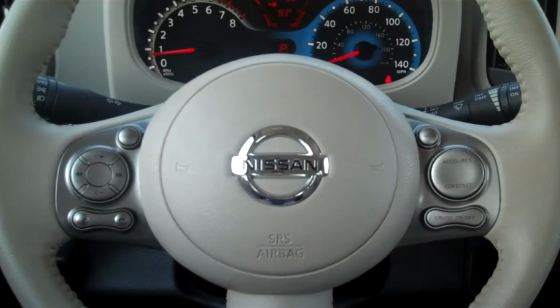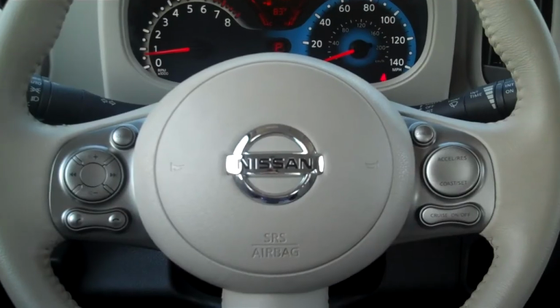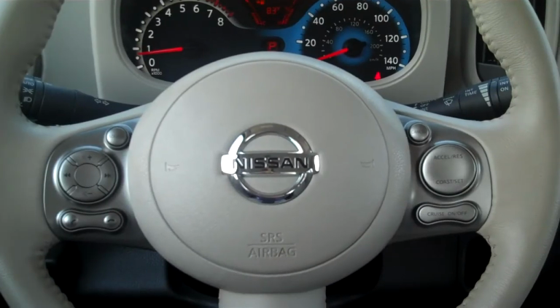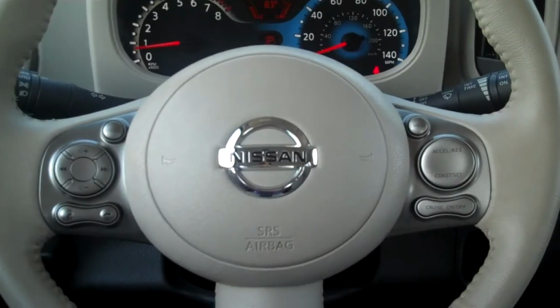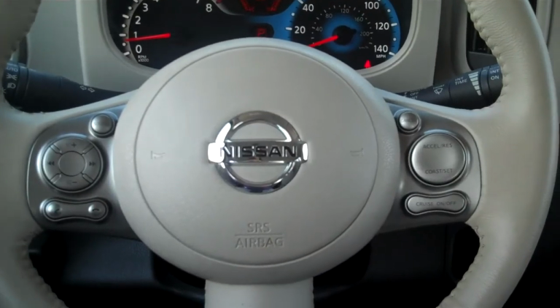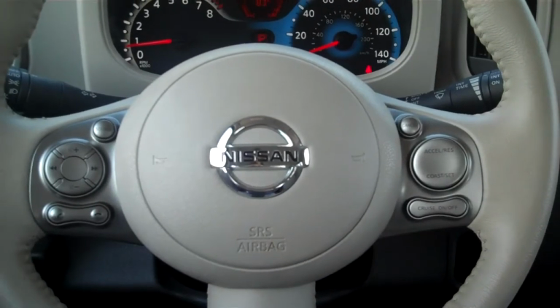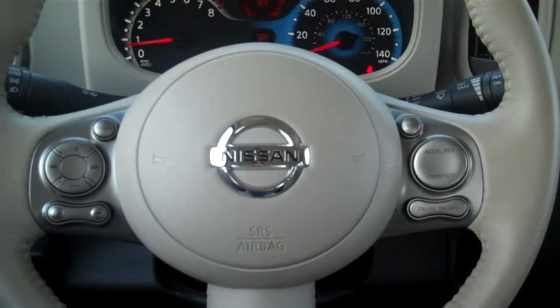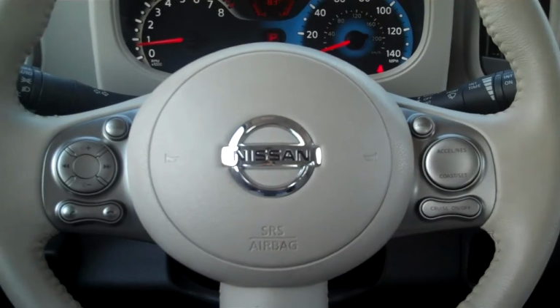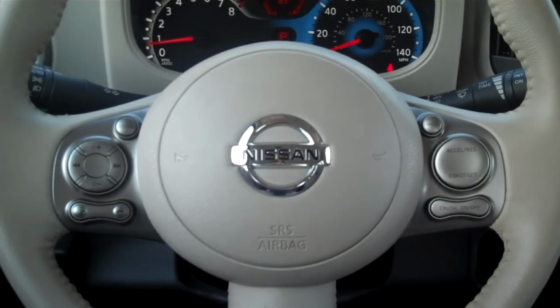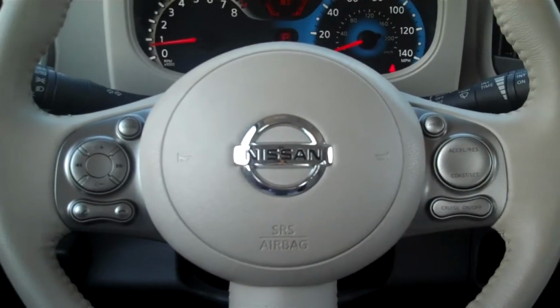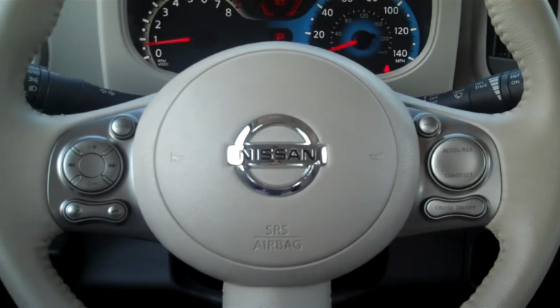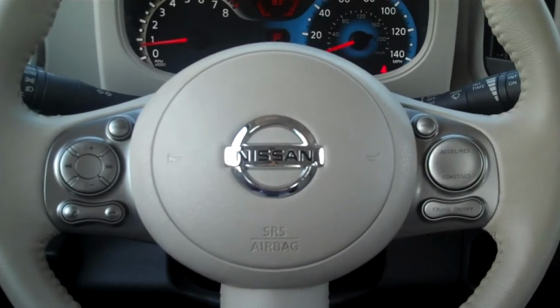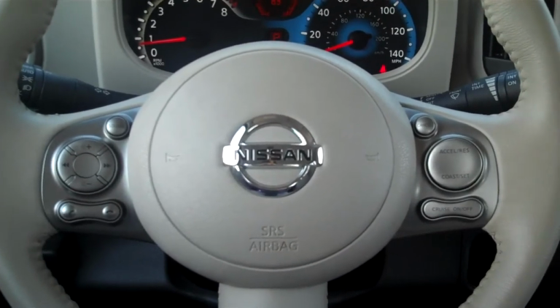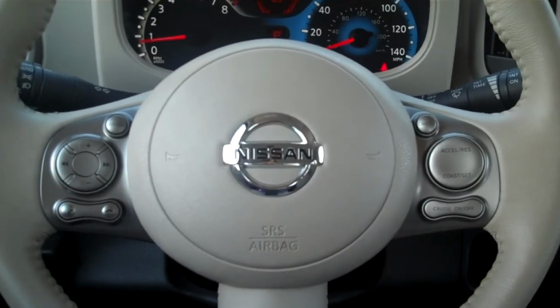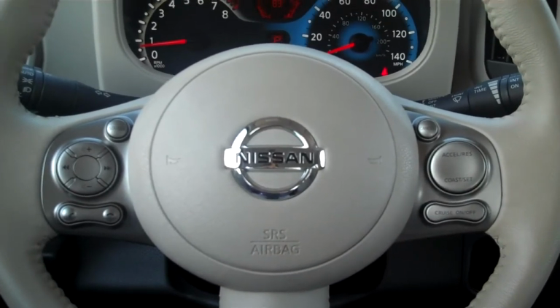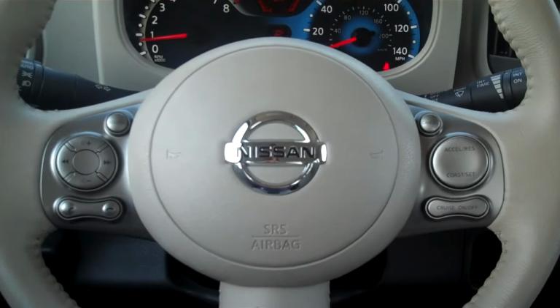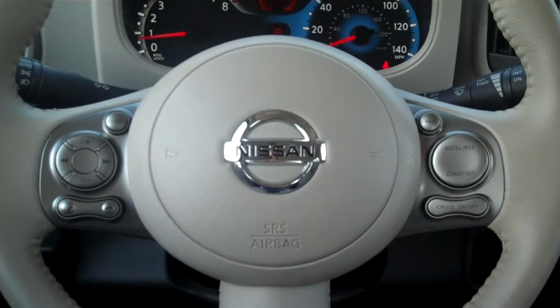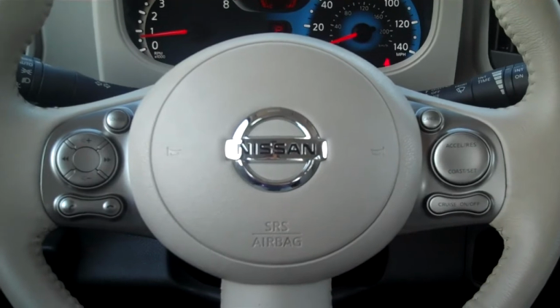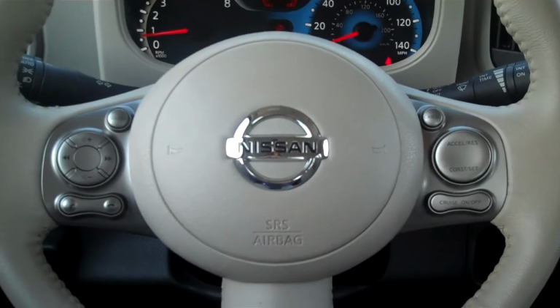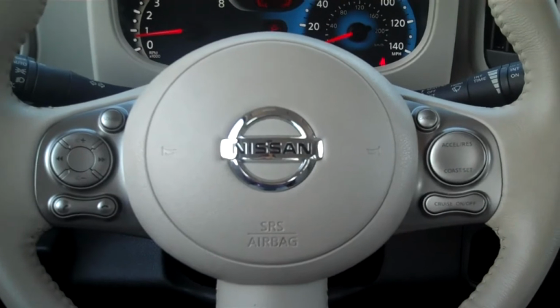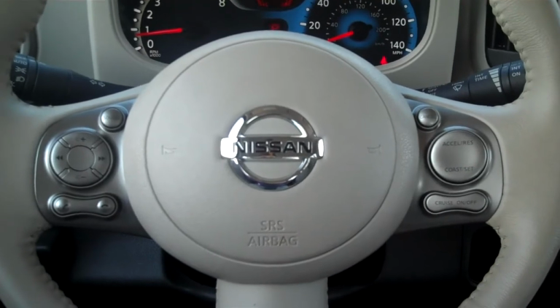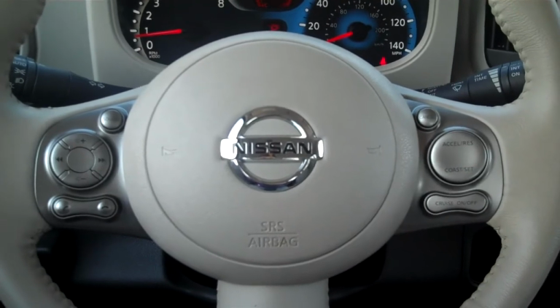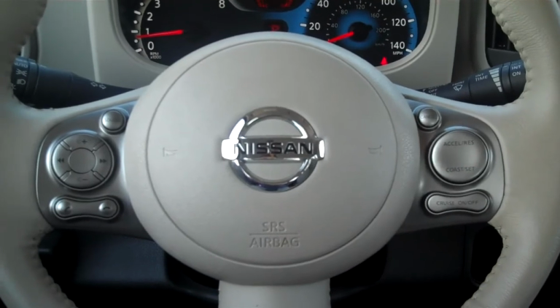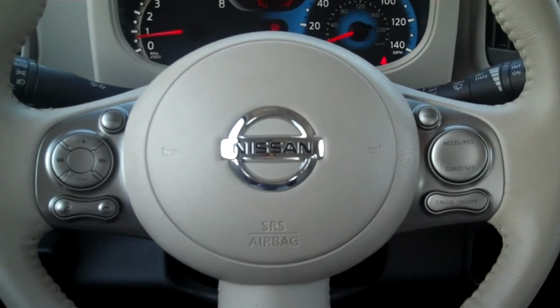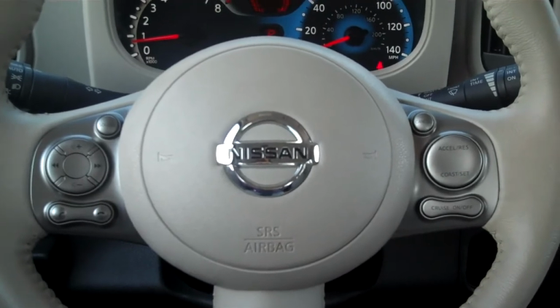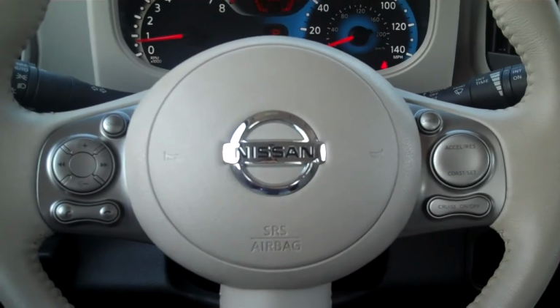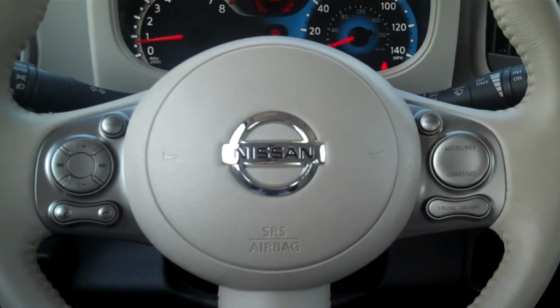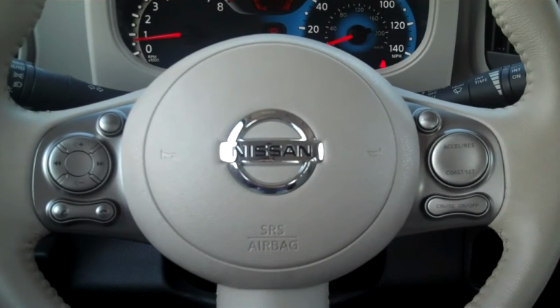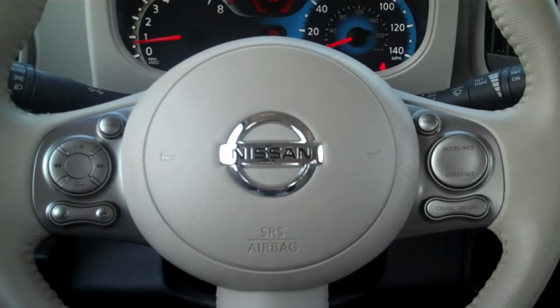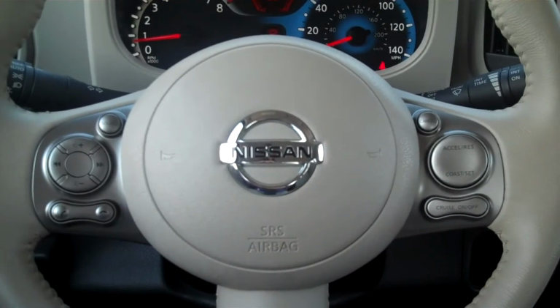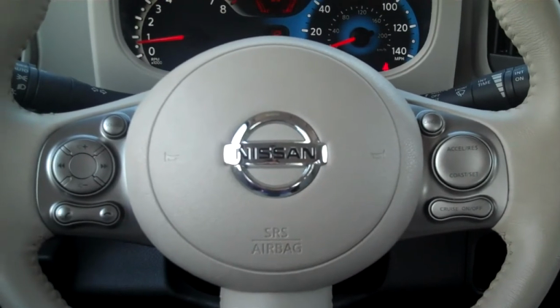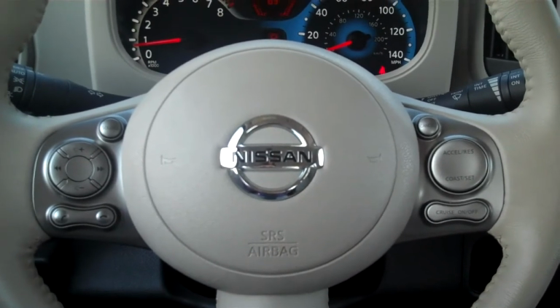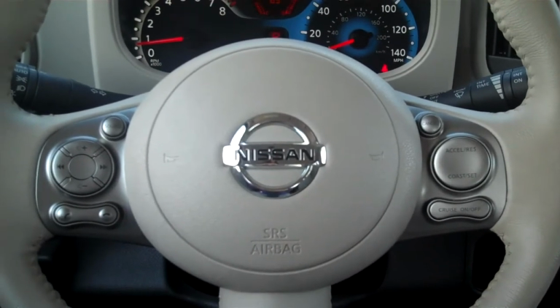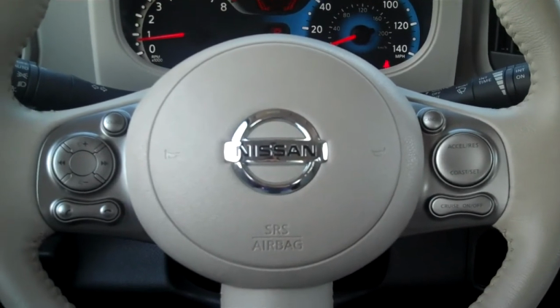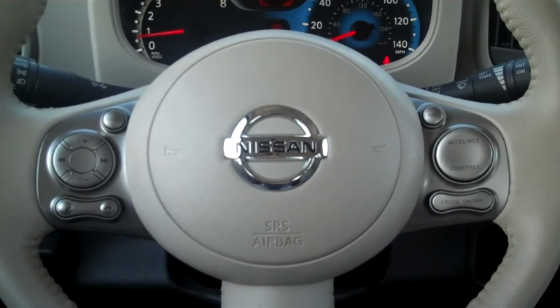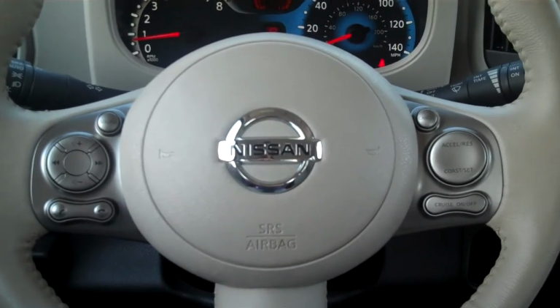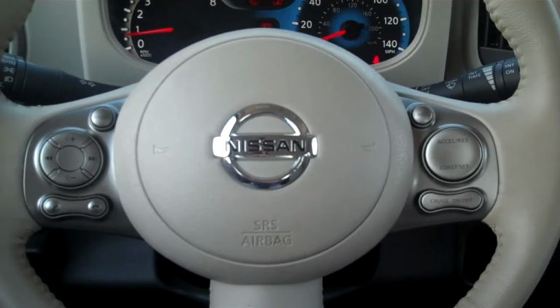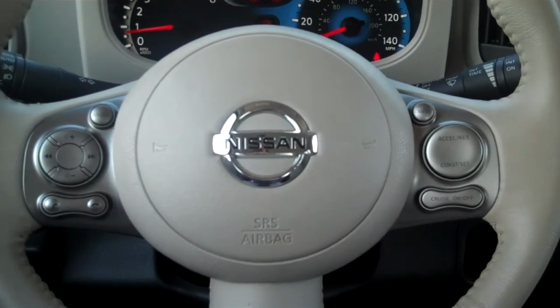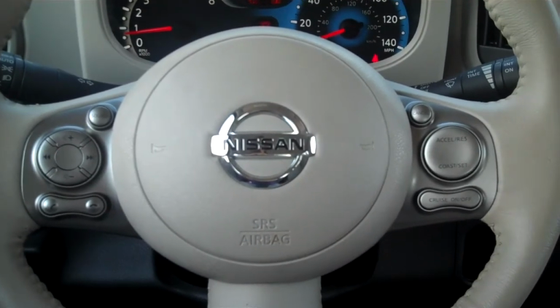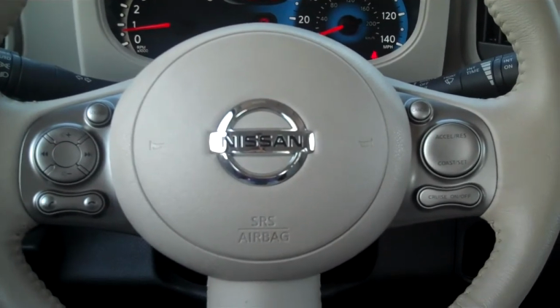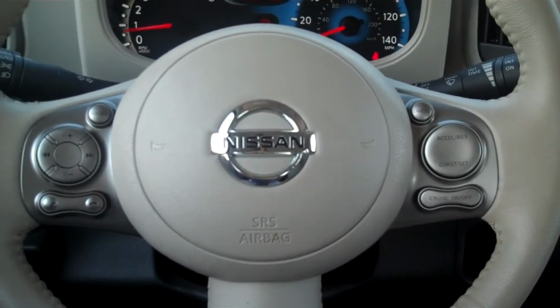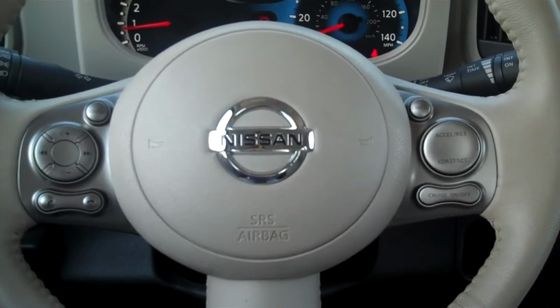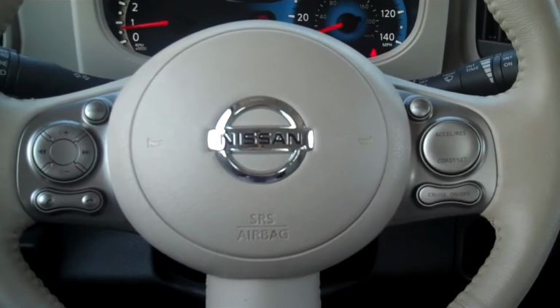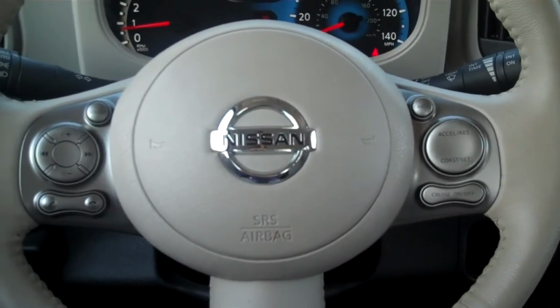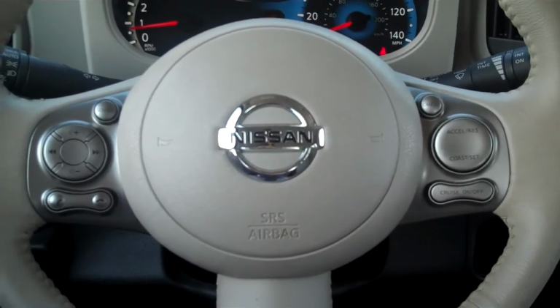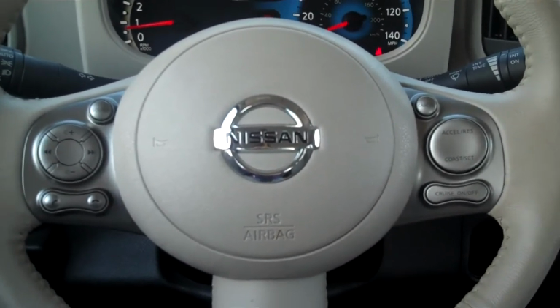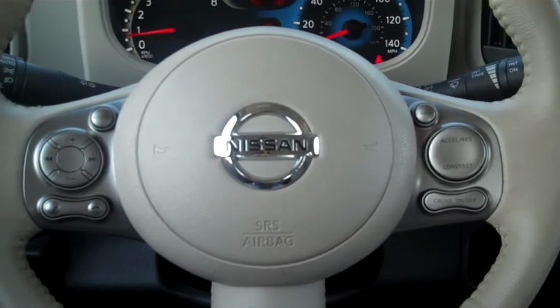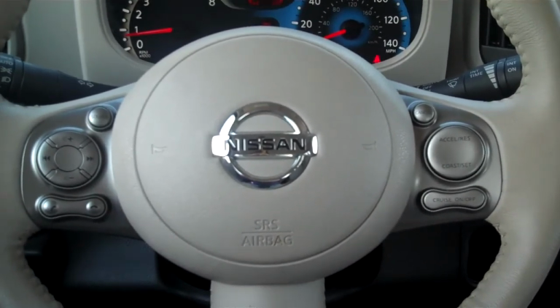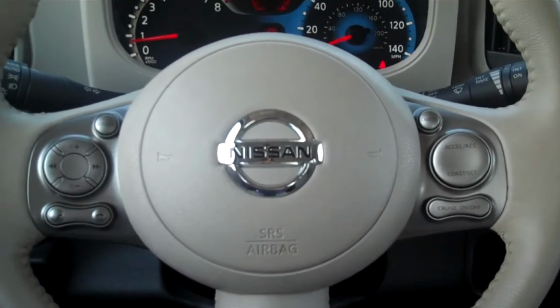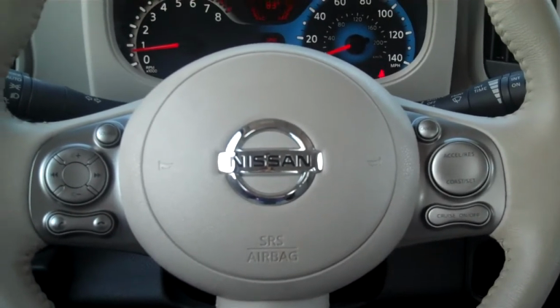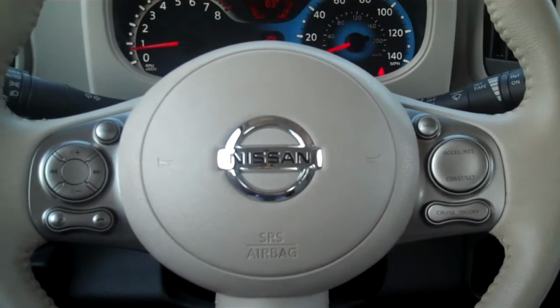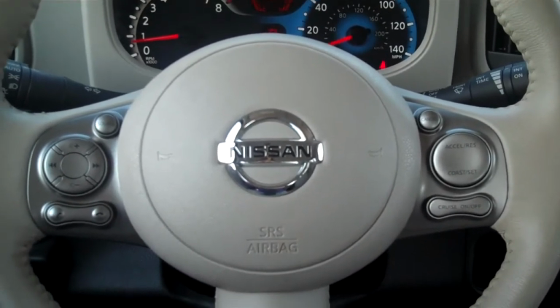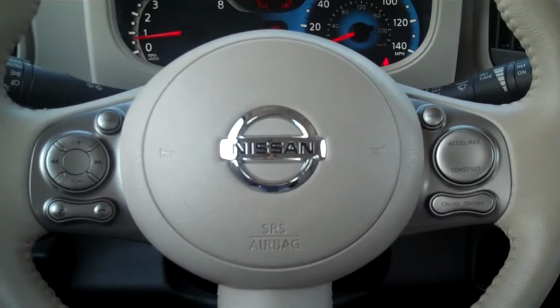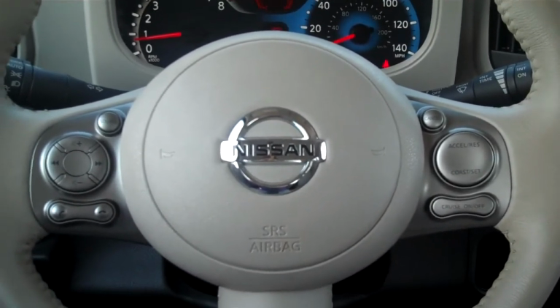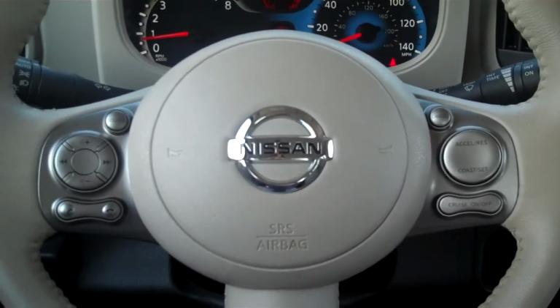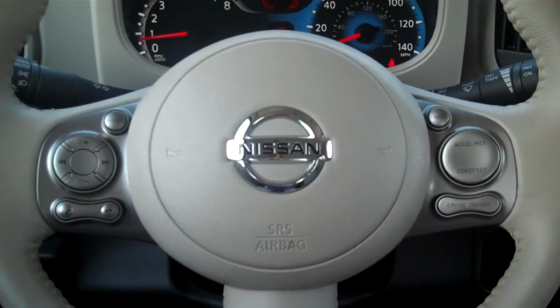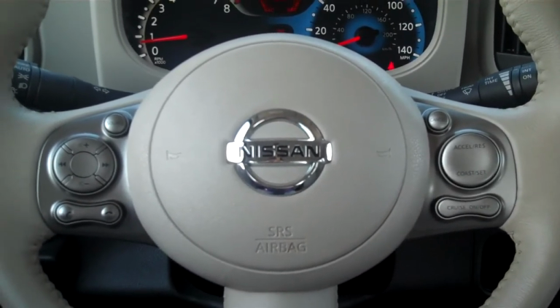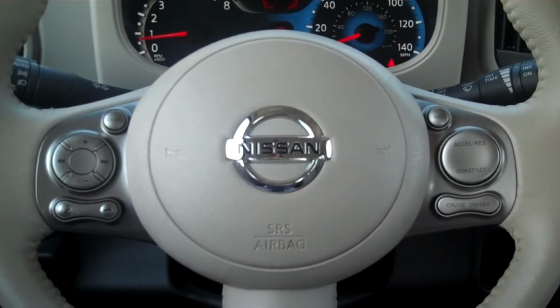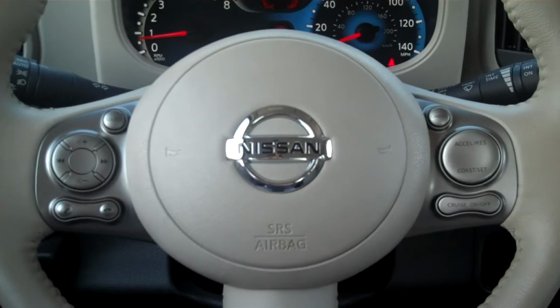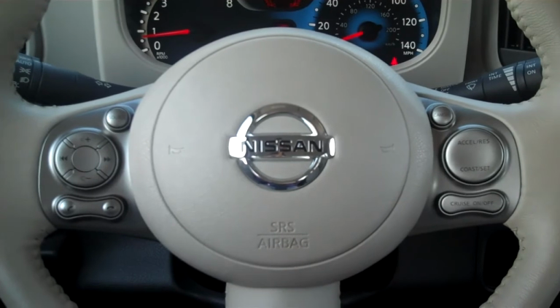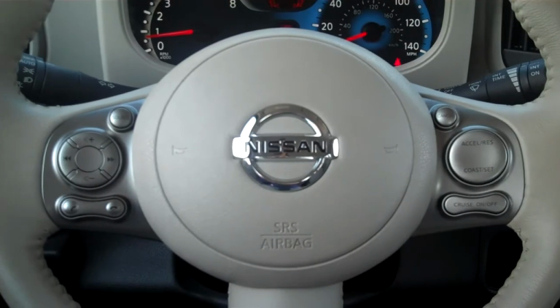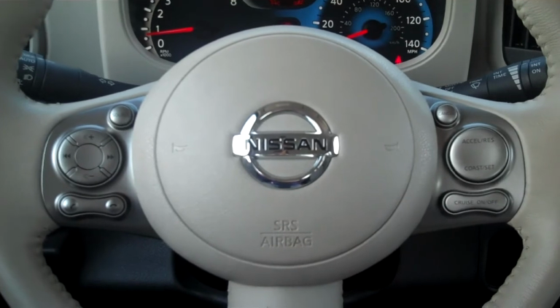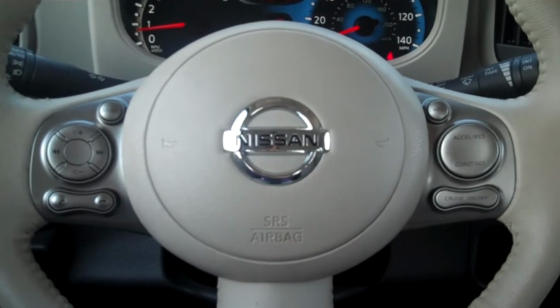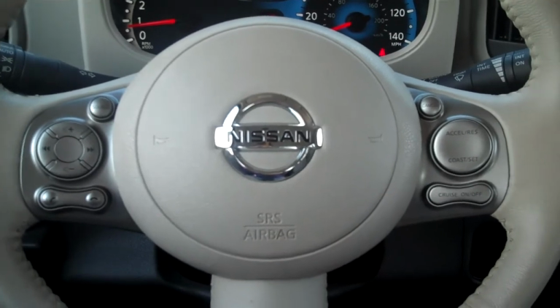Hello again, this is Sean from Nissan of Saco, and I'm going to take just a few minutes to show you how to pair an iPhone to the new Nissan Cube.